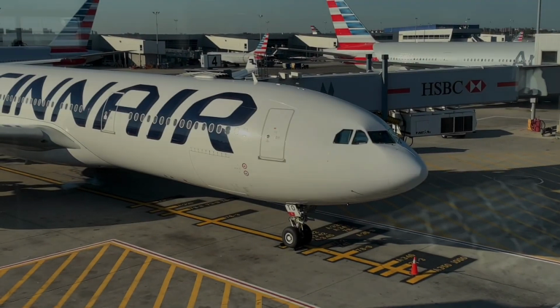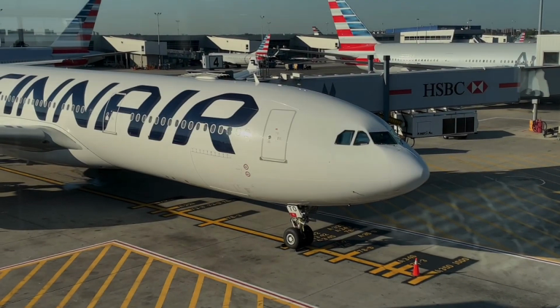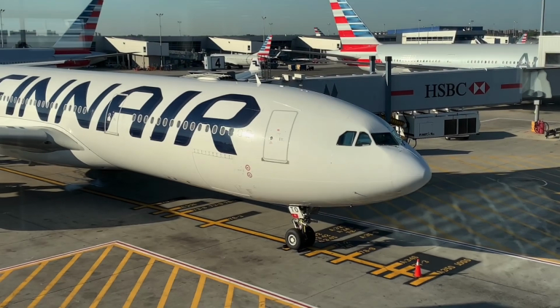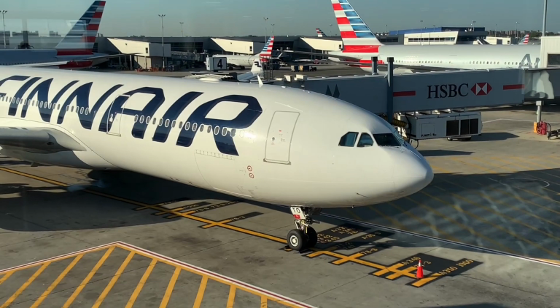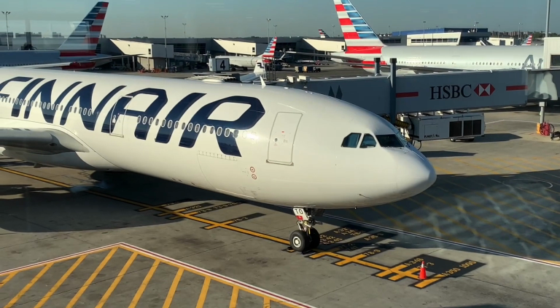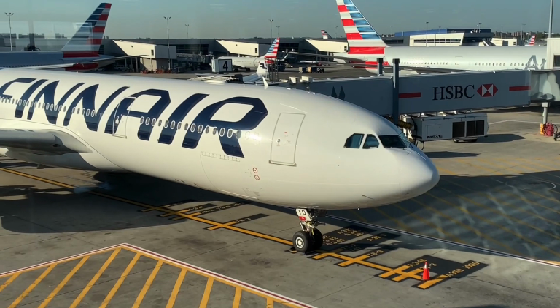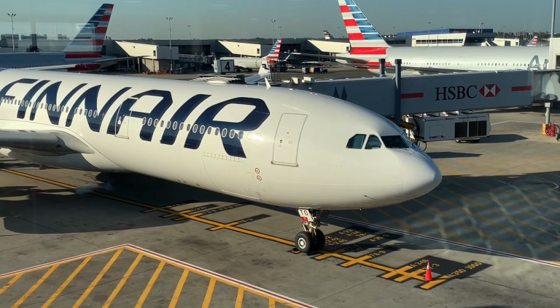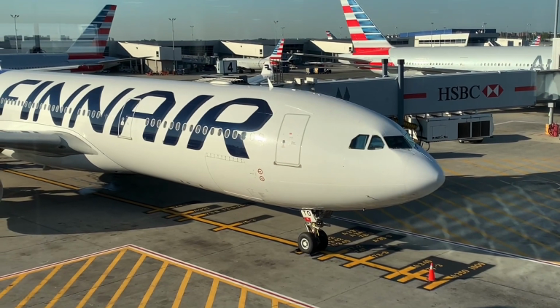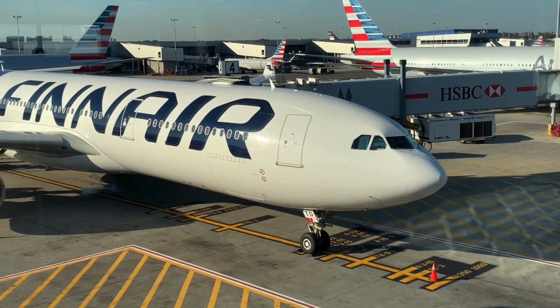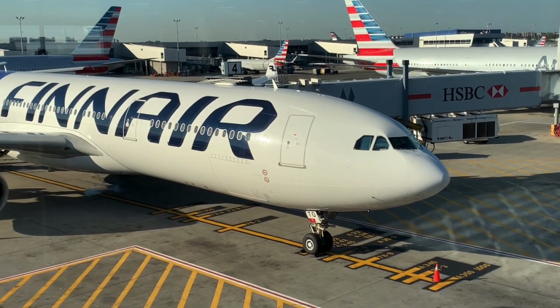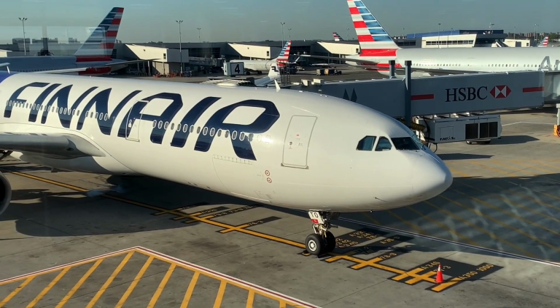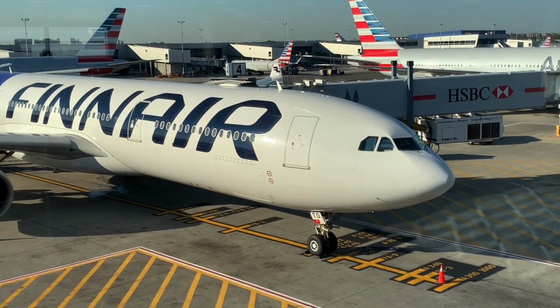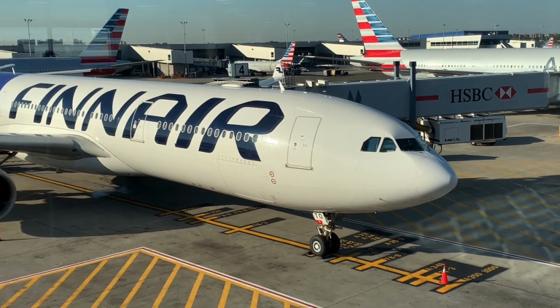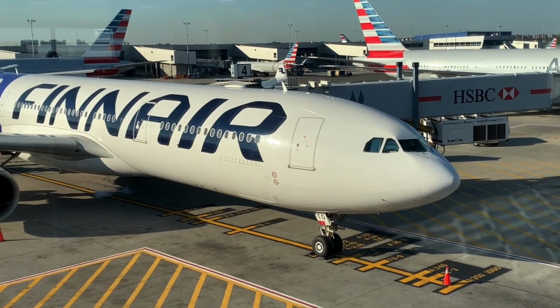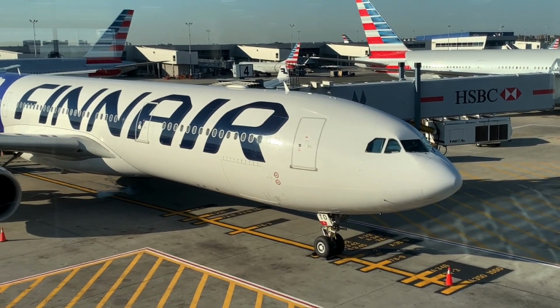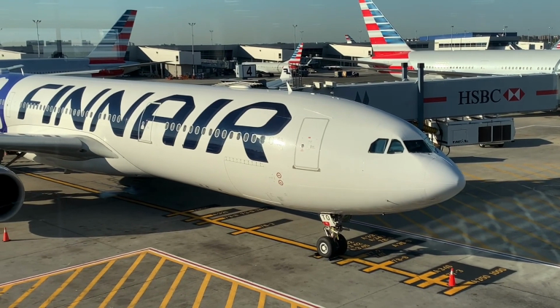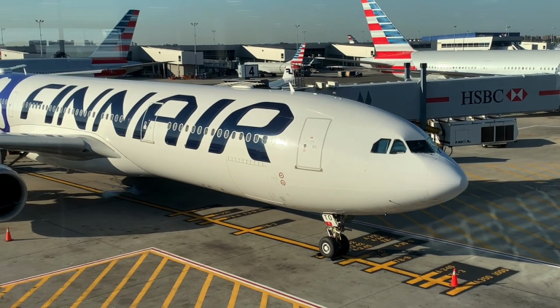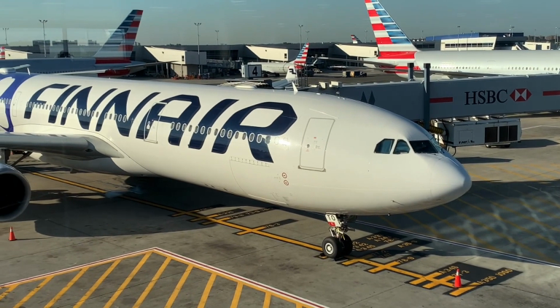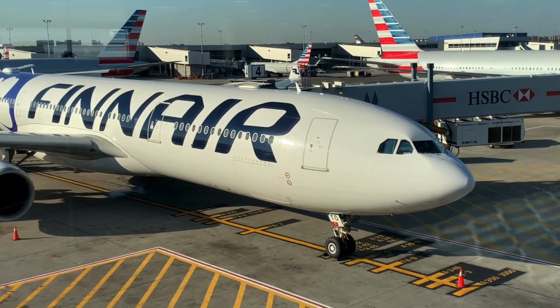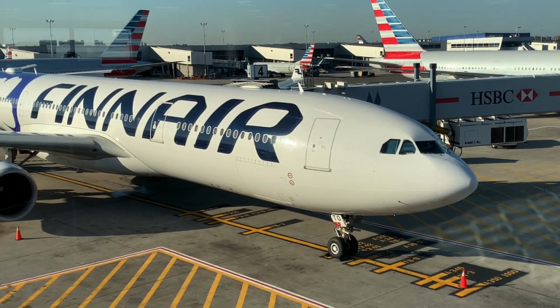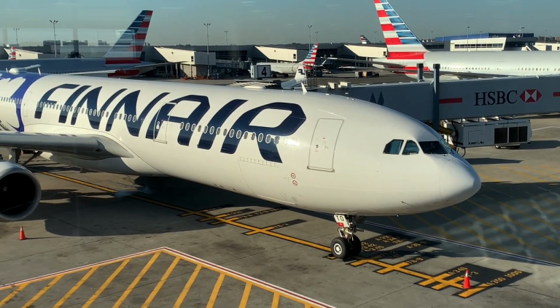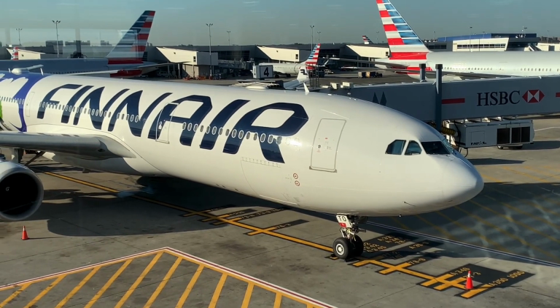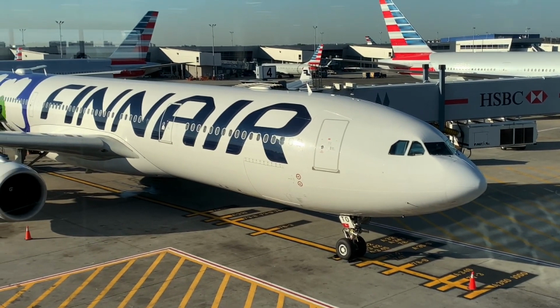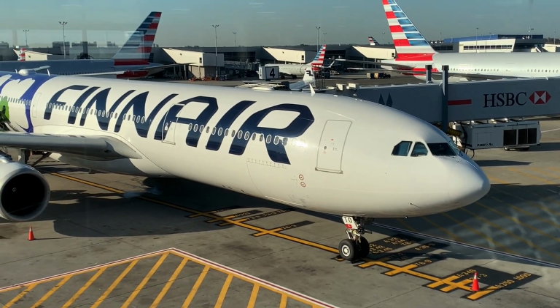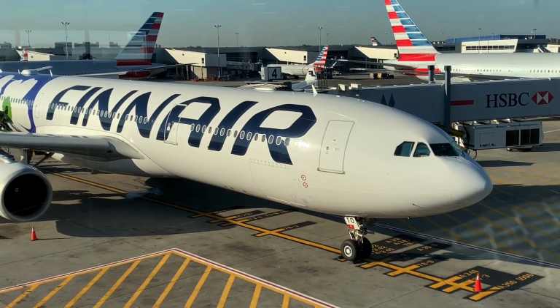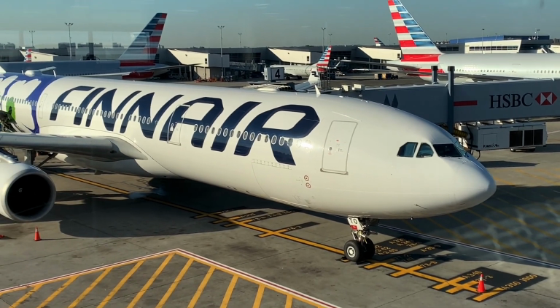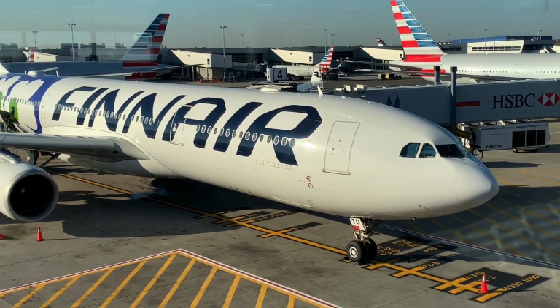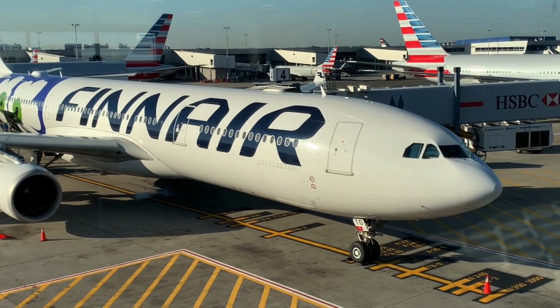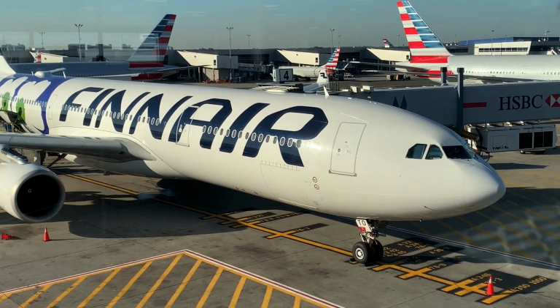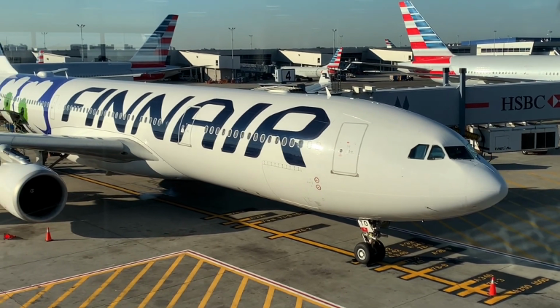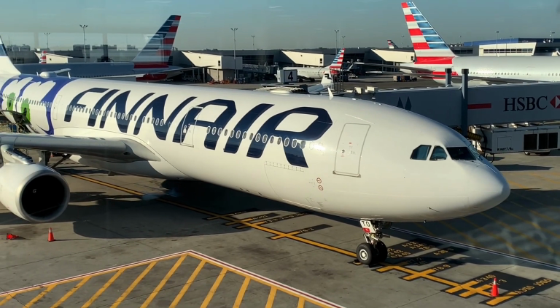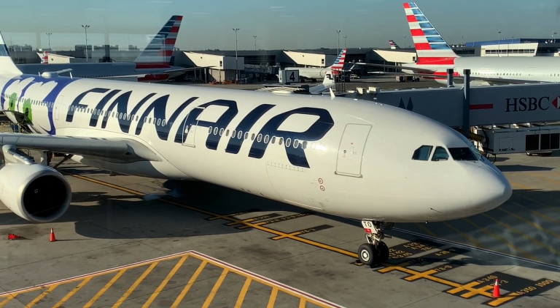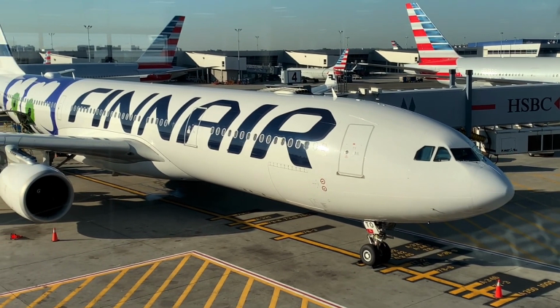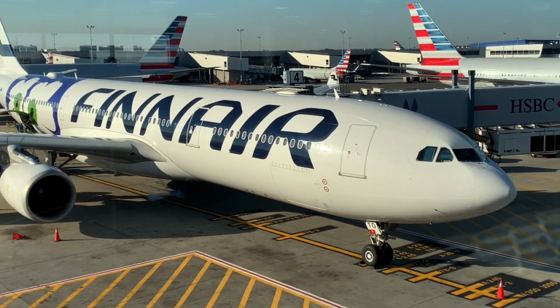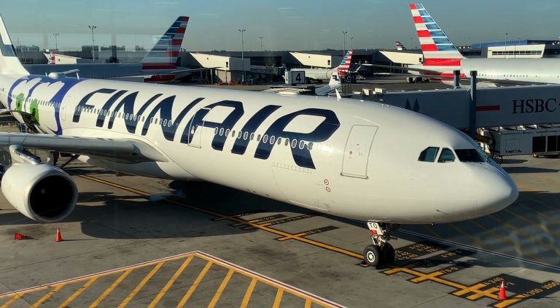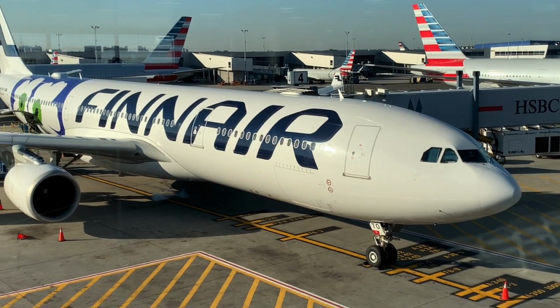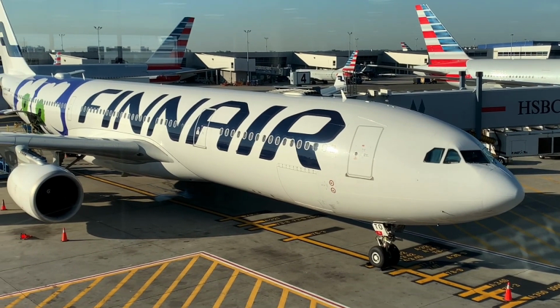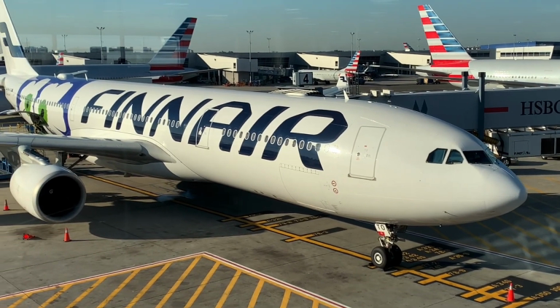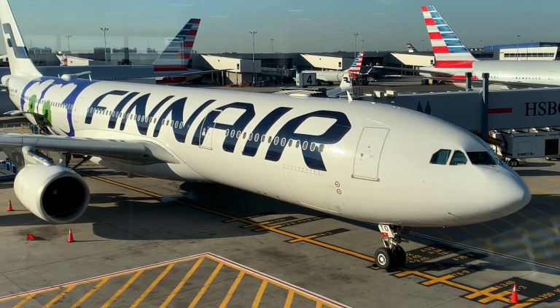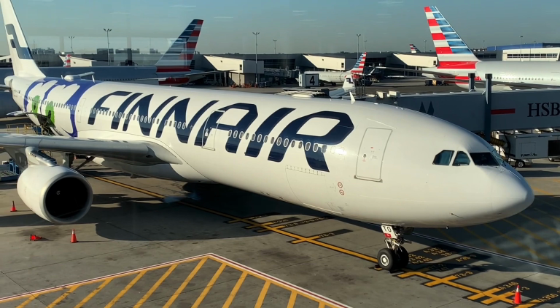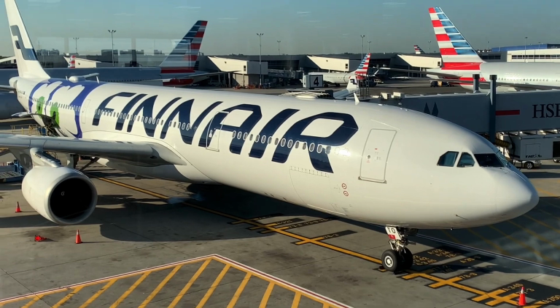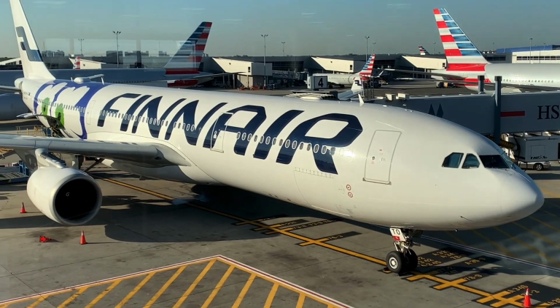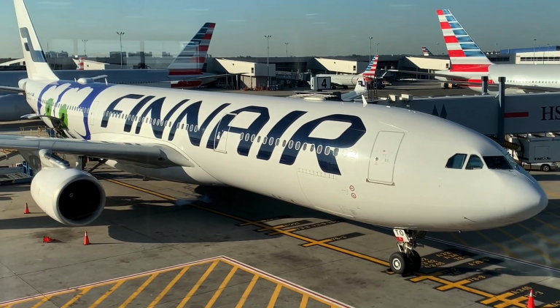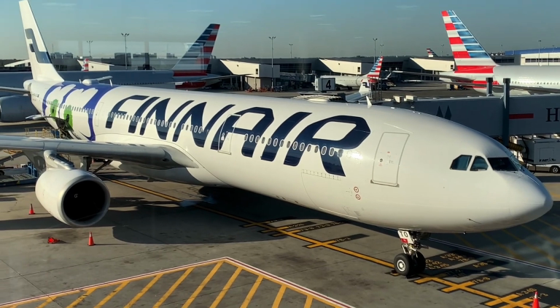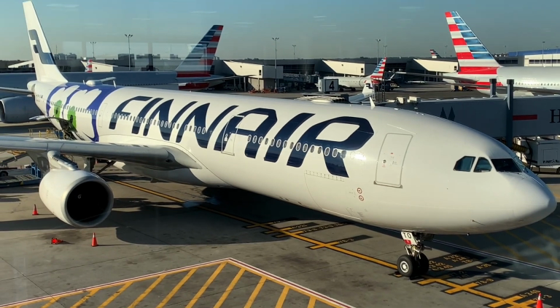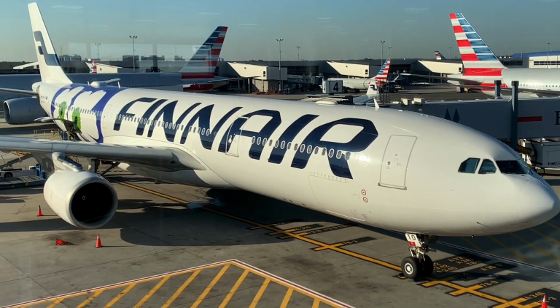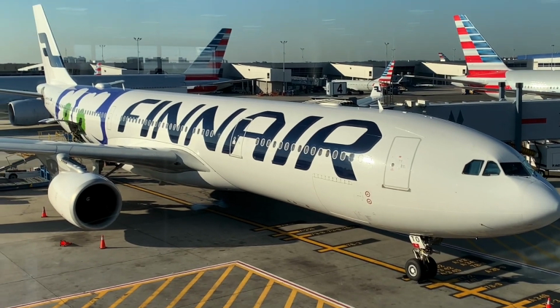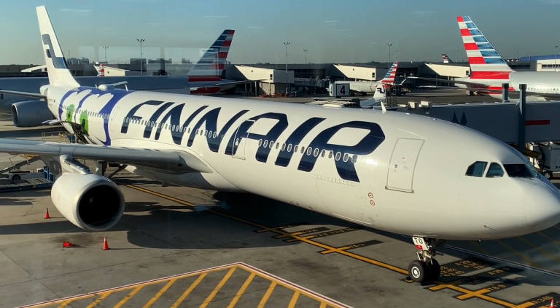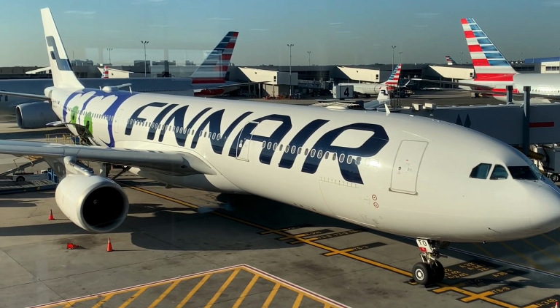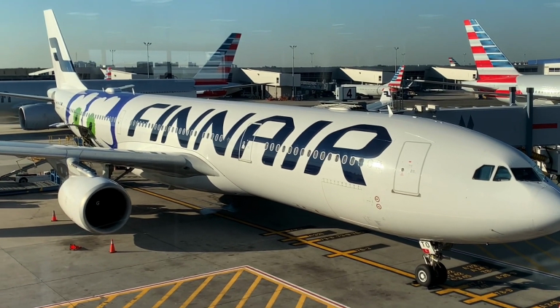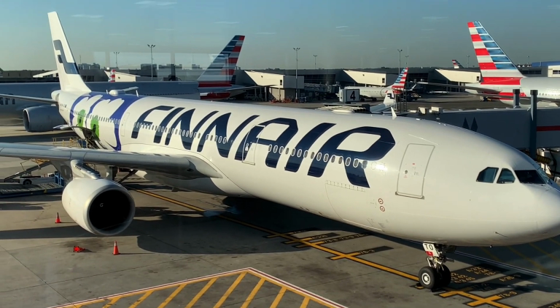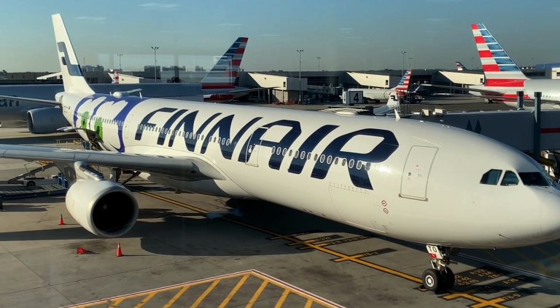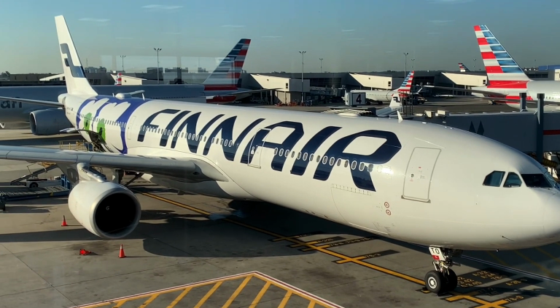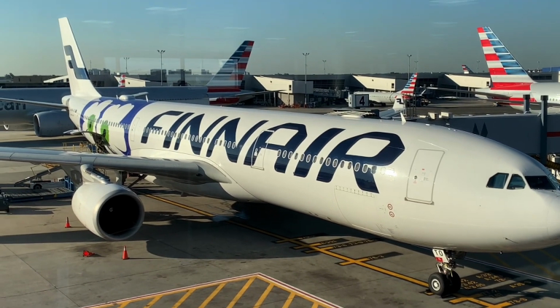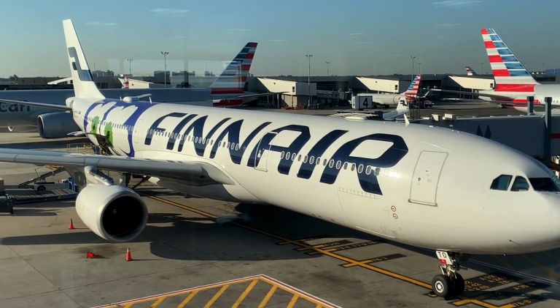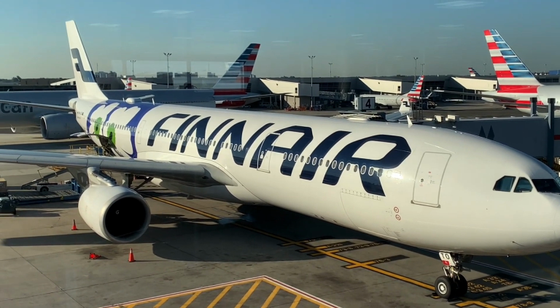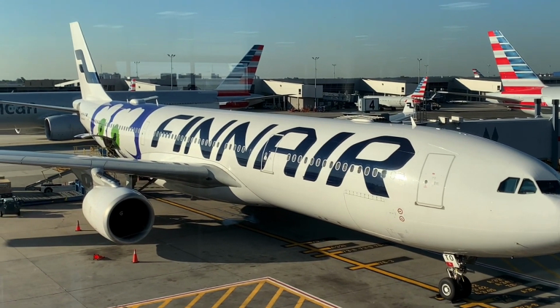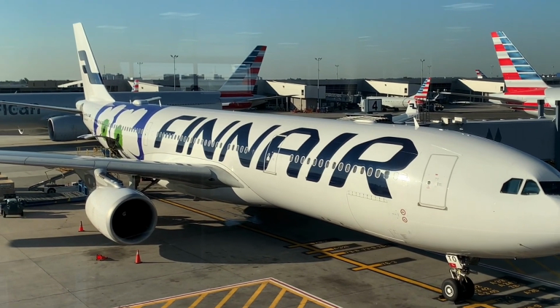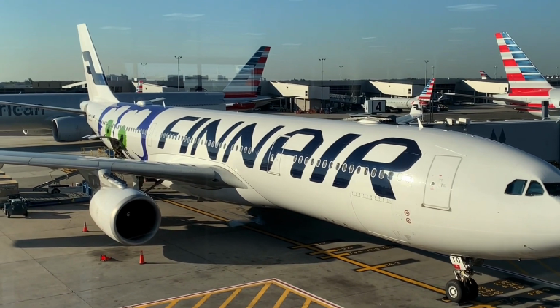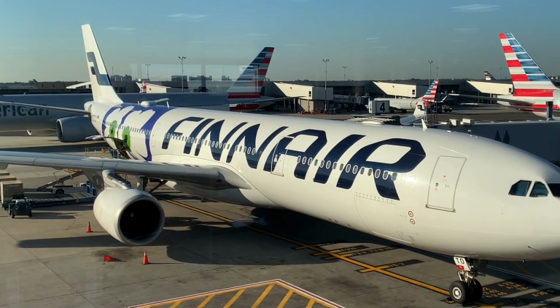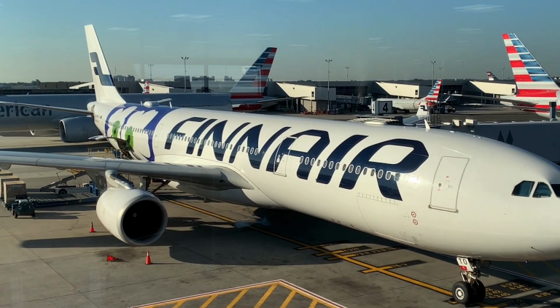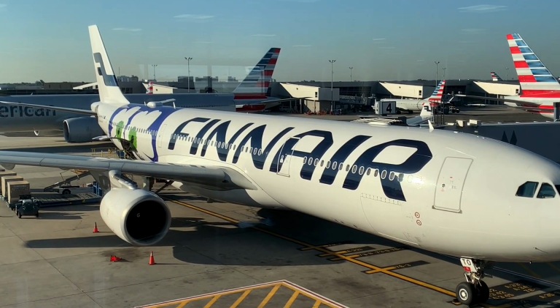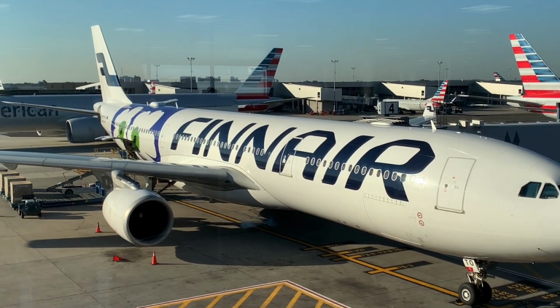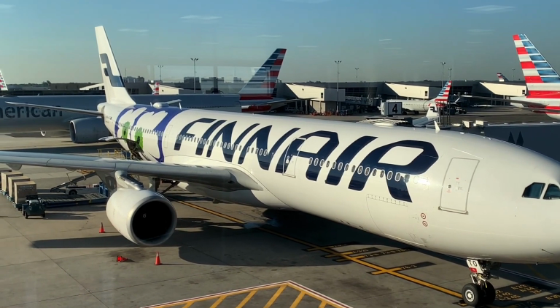Today I'll be flying on Finnair in business class featuring their brand new seats on the Airbus A330 from New York's JFK to Helsinki.